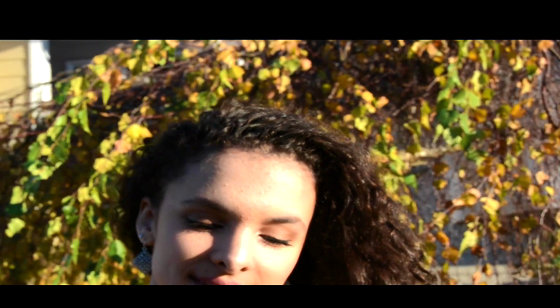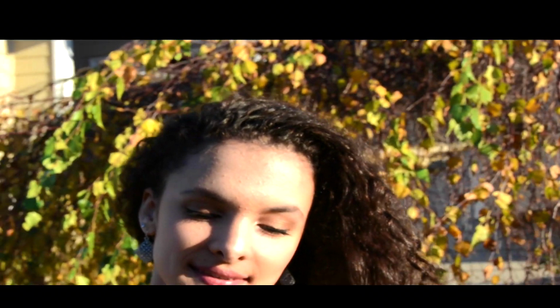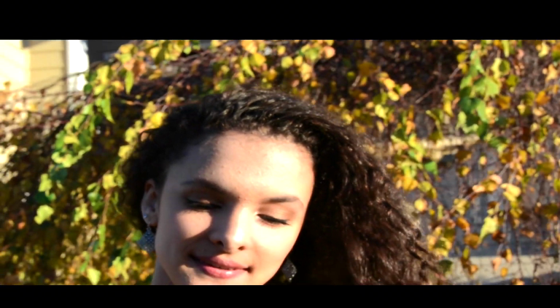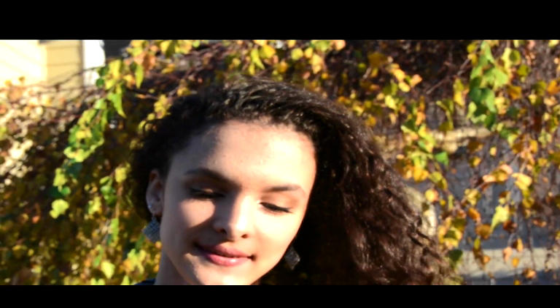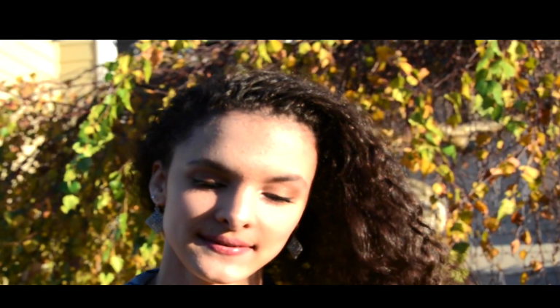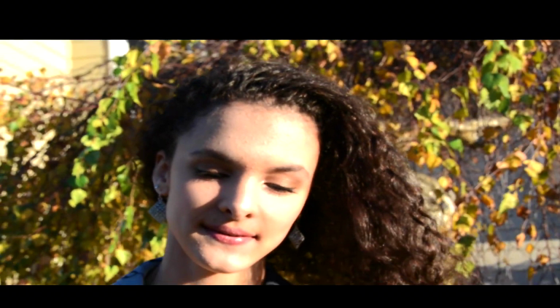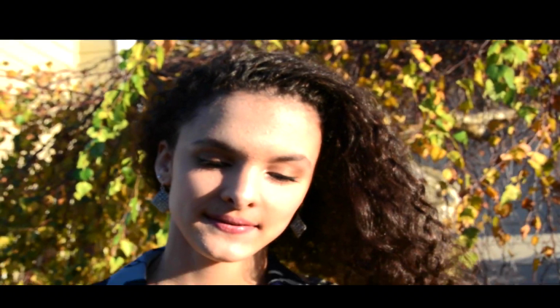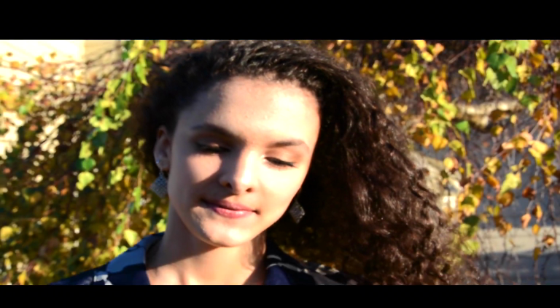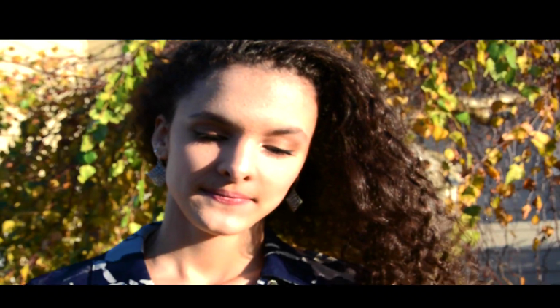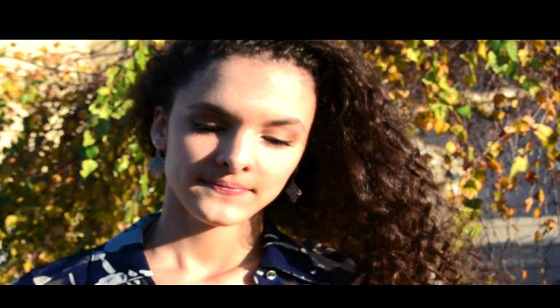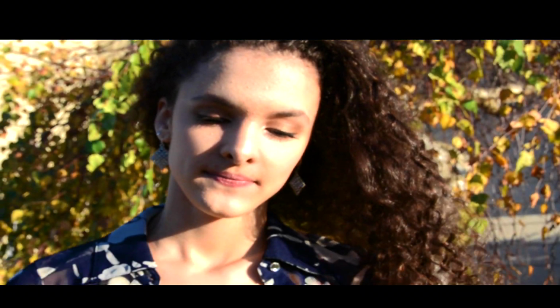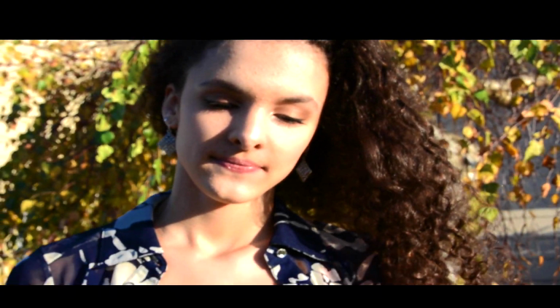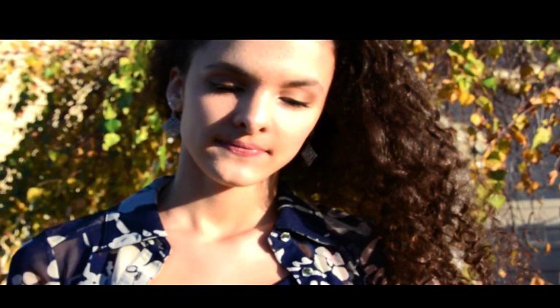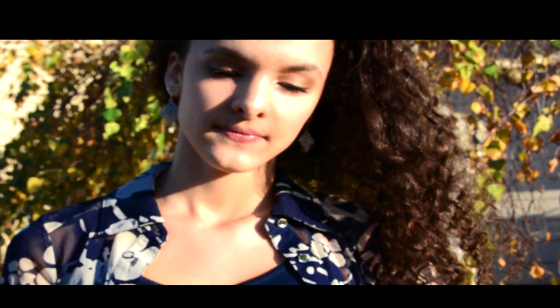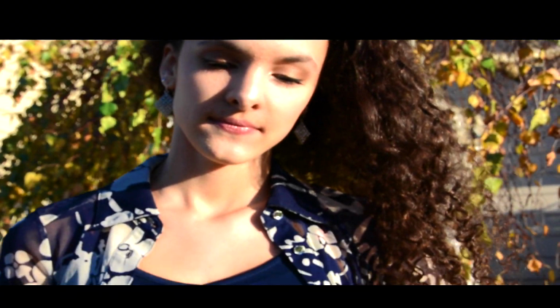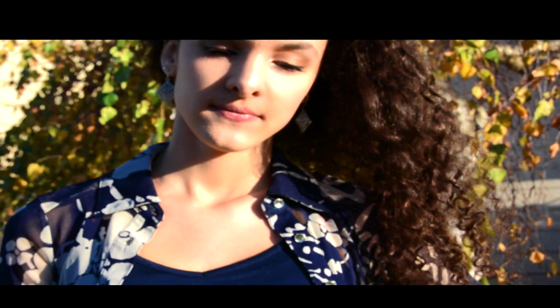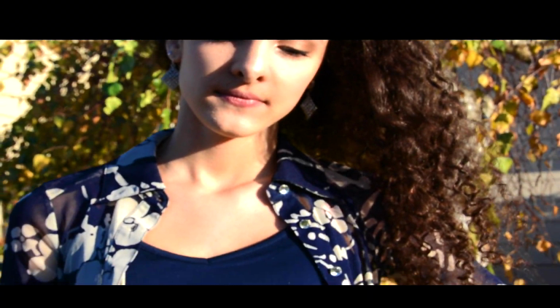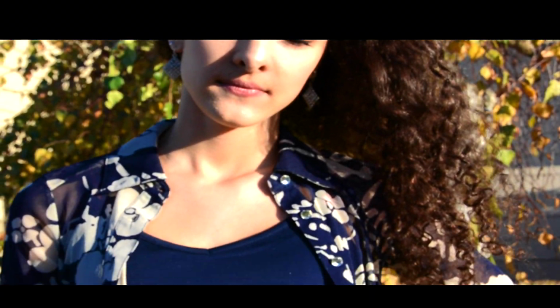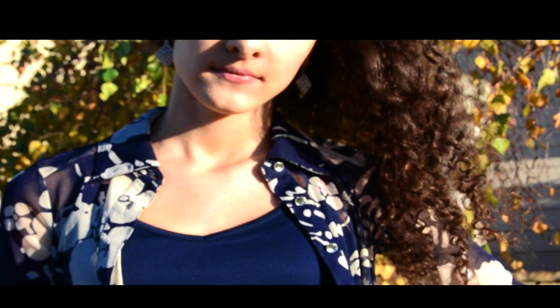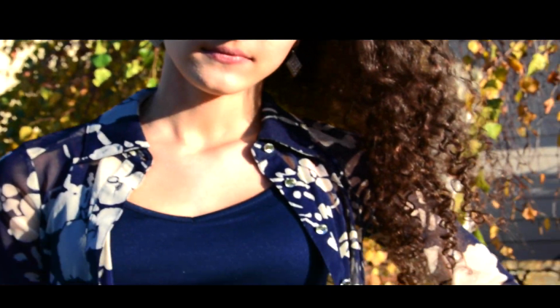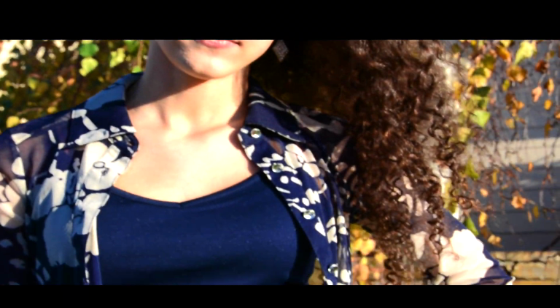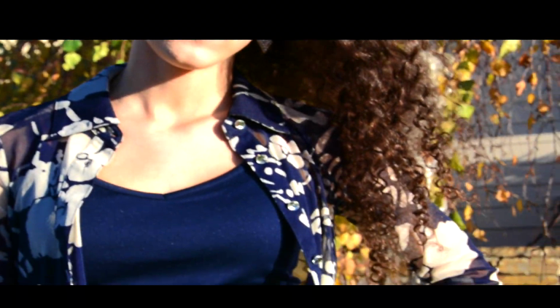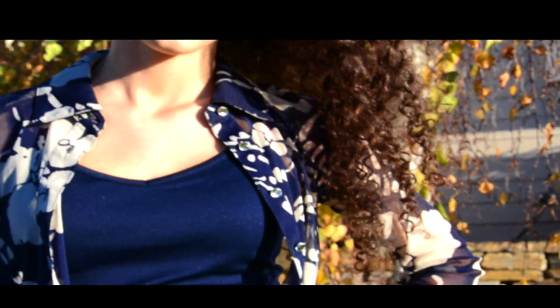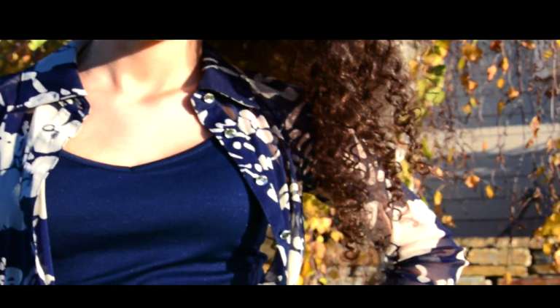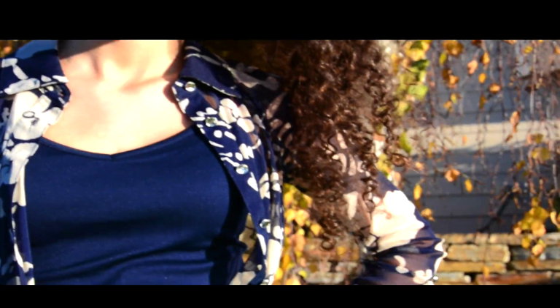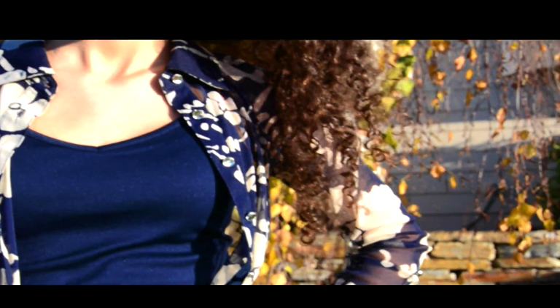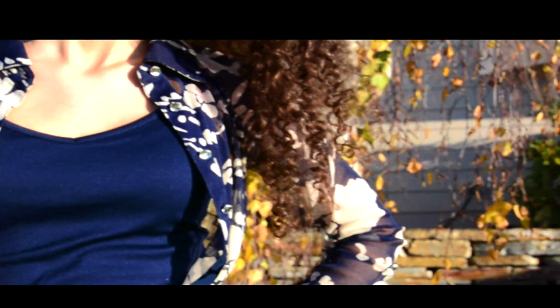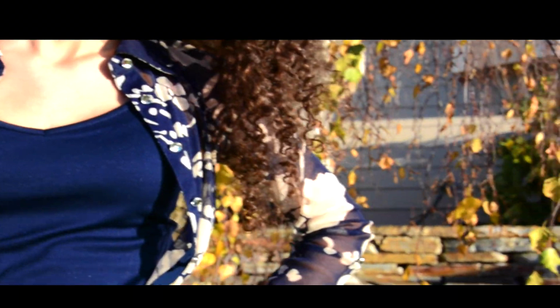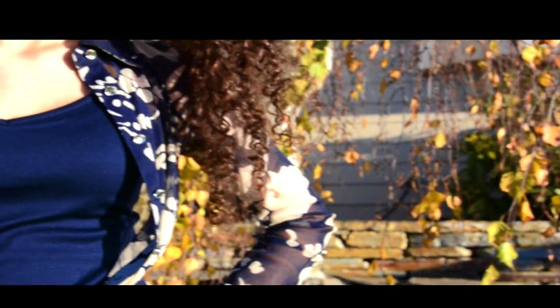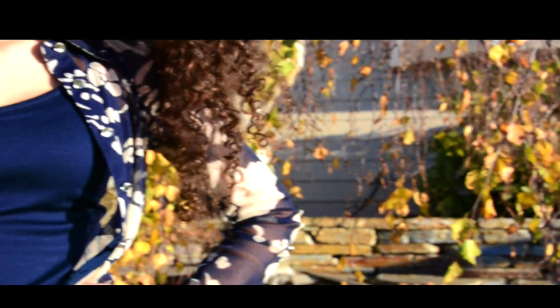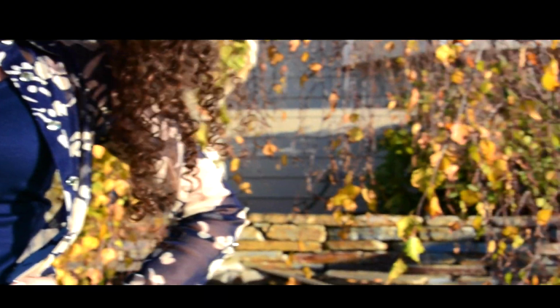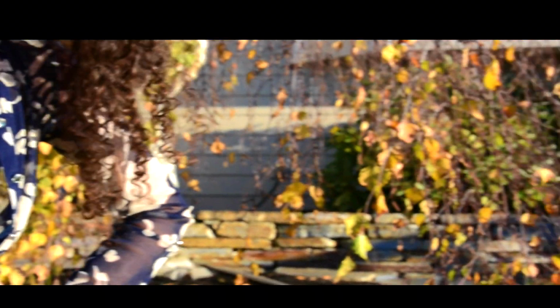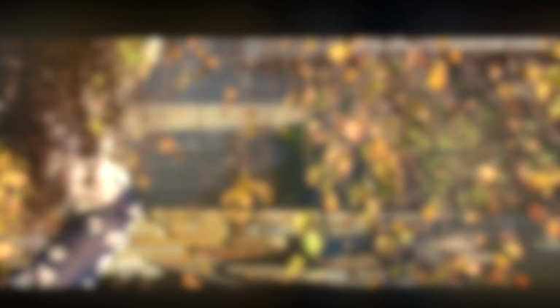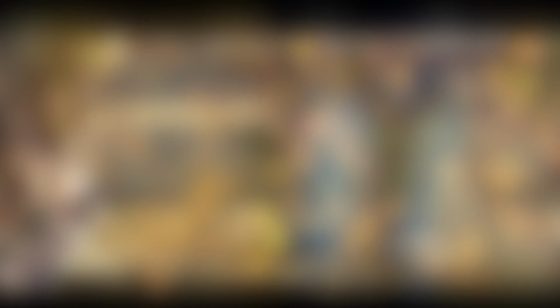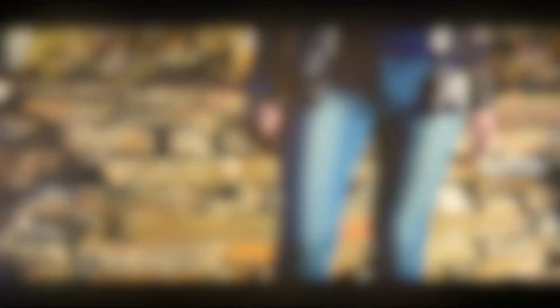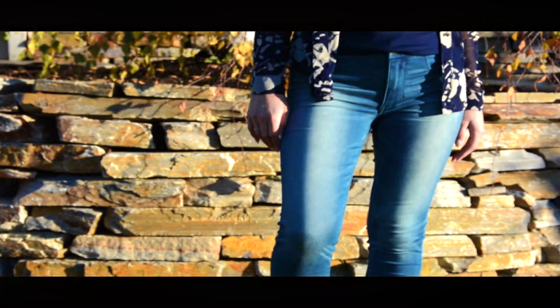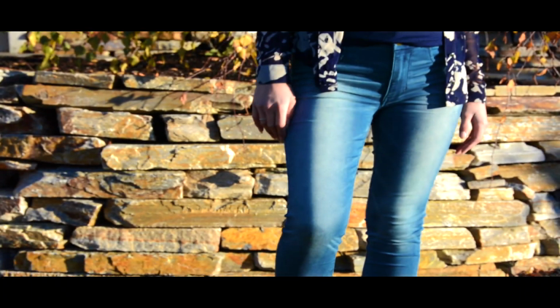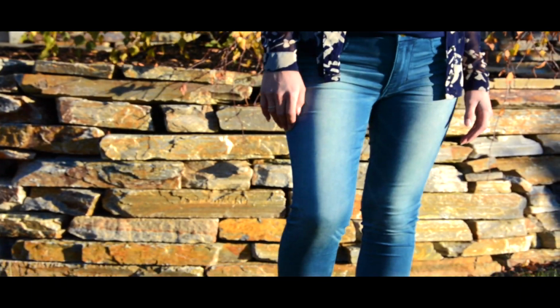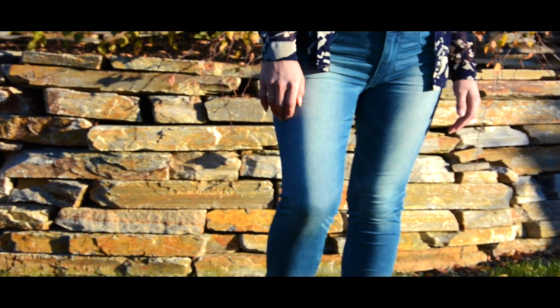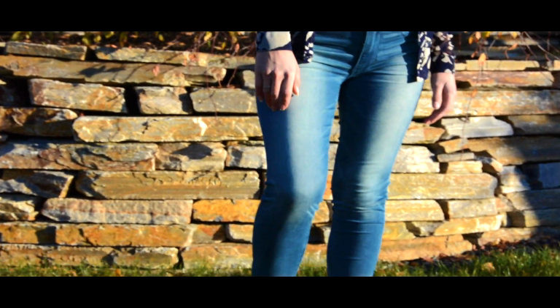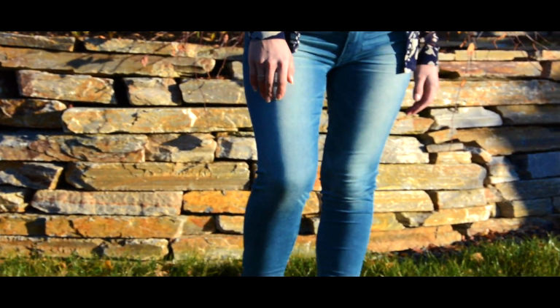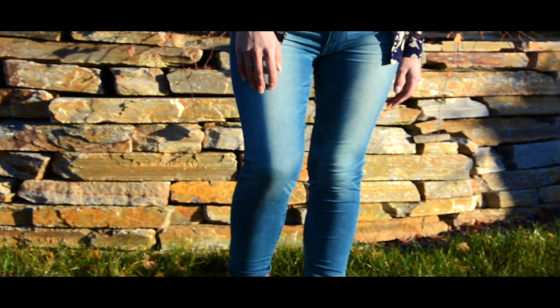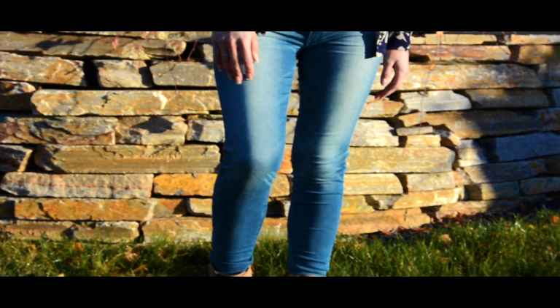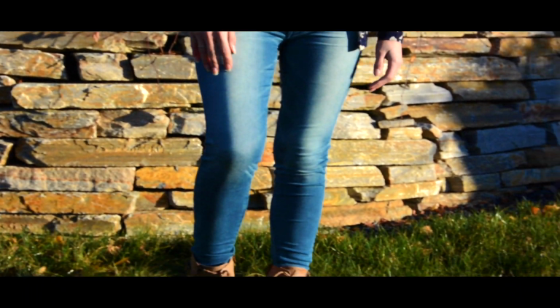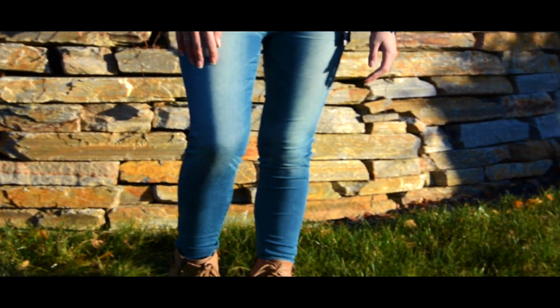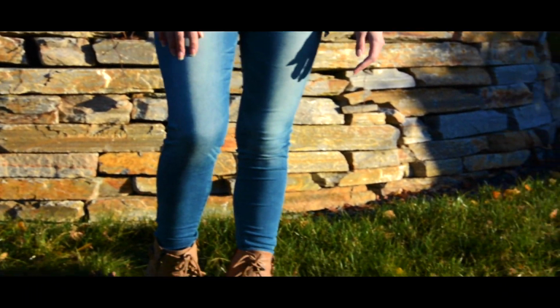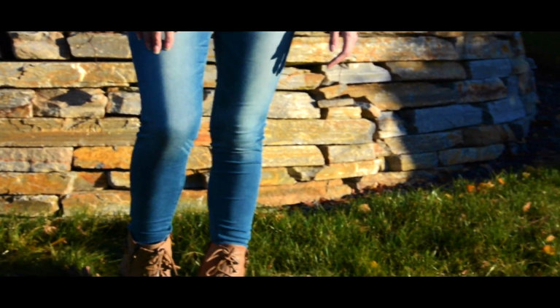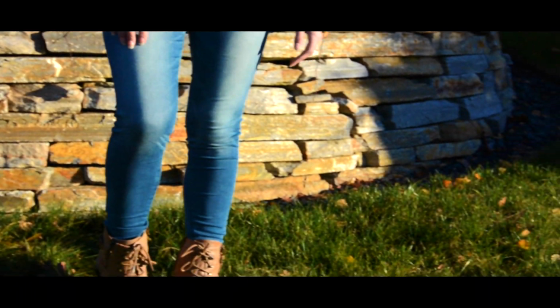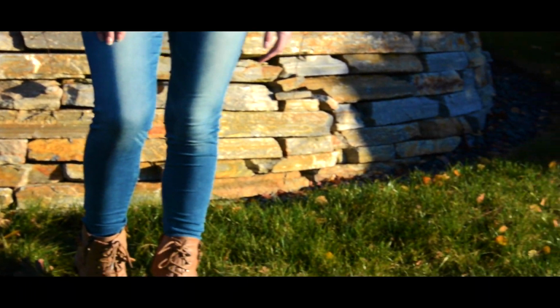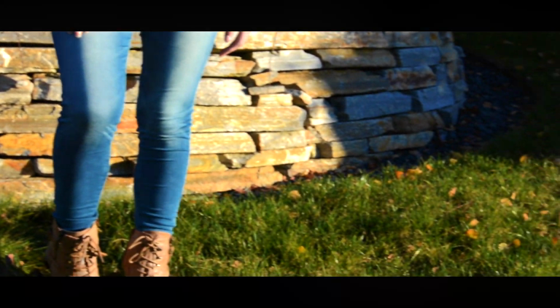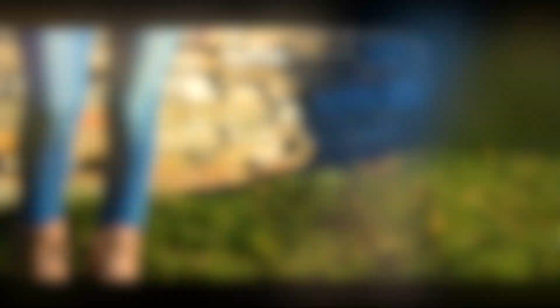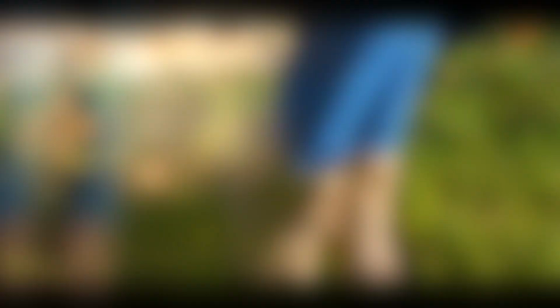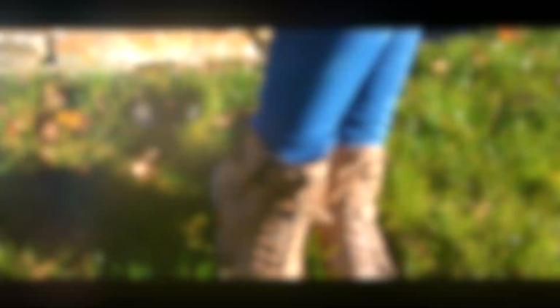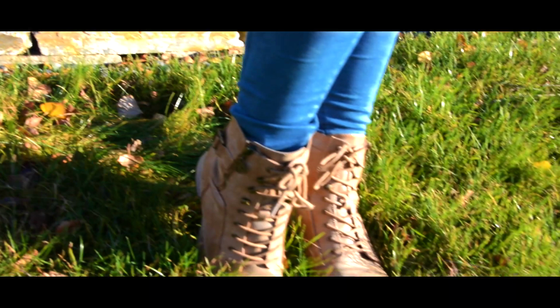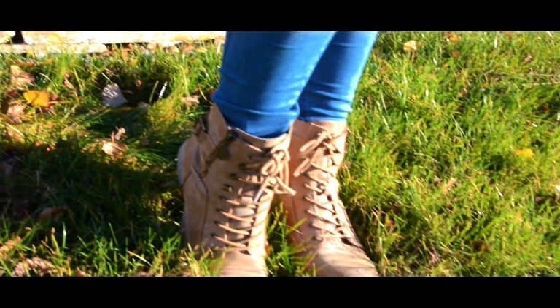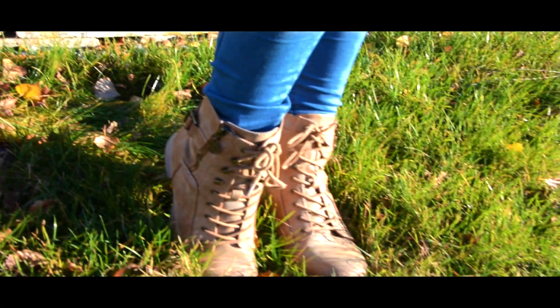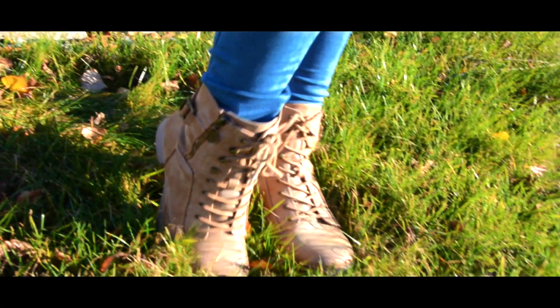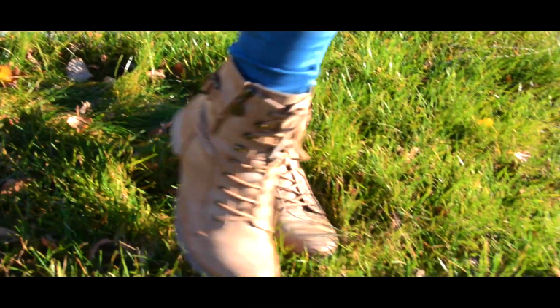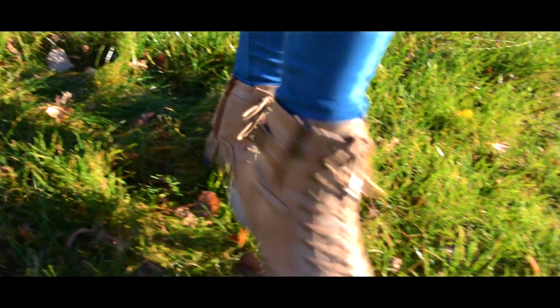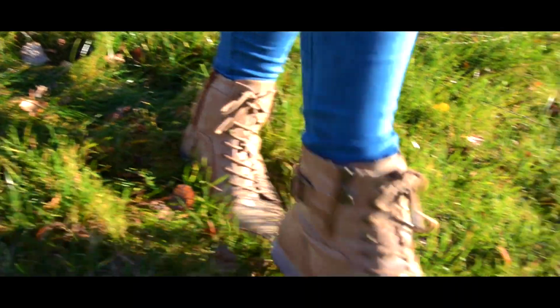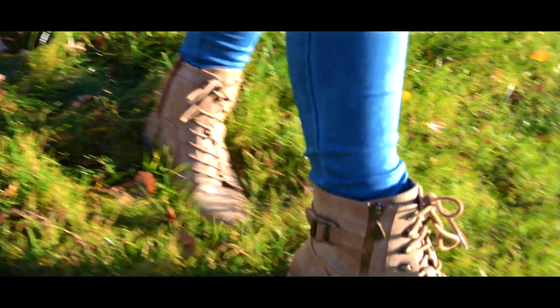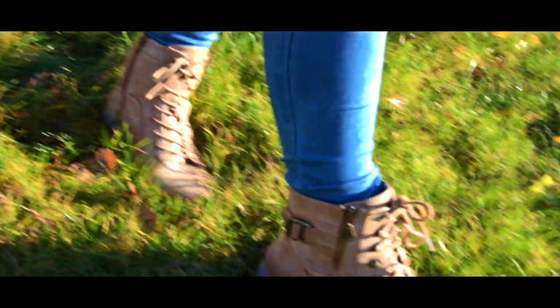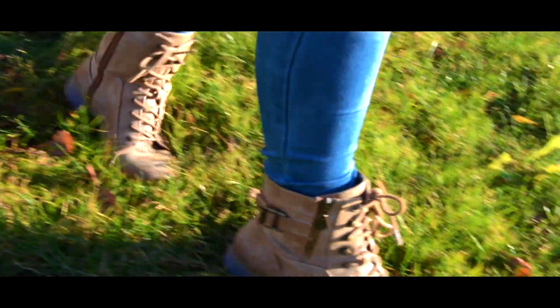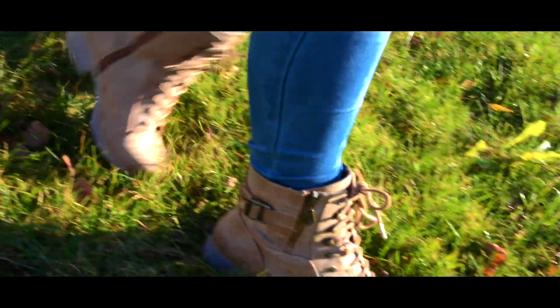I am wearing some earrings from Cracker Barrel, a navy blue top from Macy's, some American Eagle jeans, as well as some combat boots from Famous Footwear.